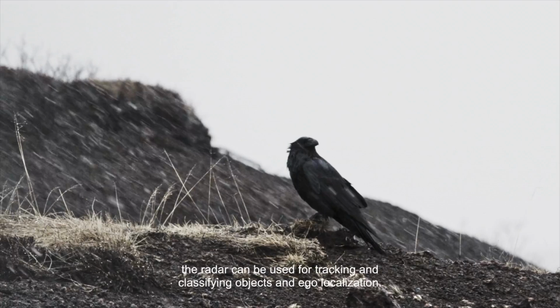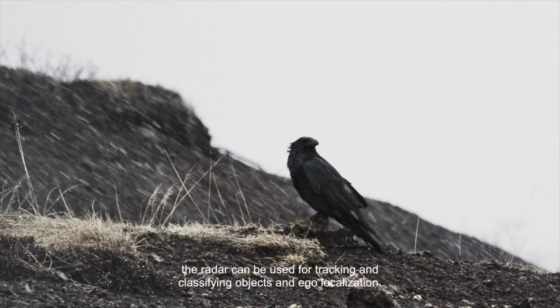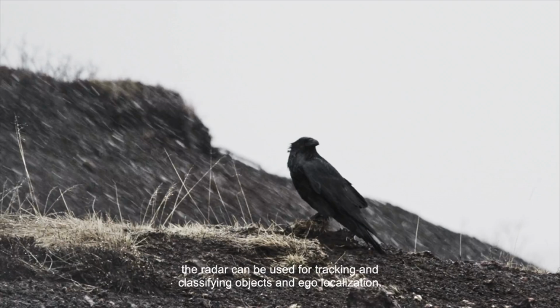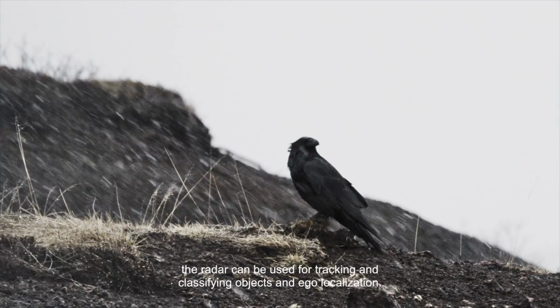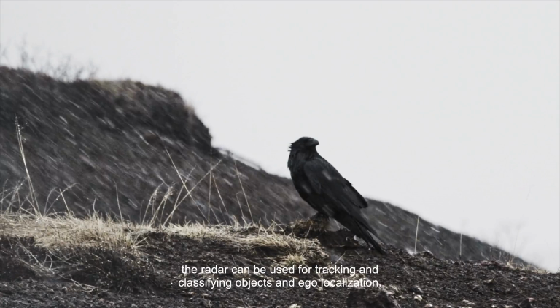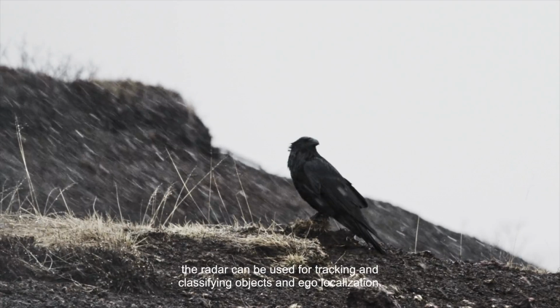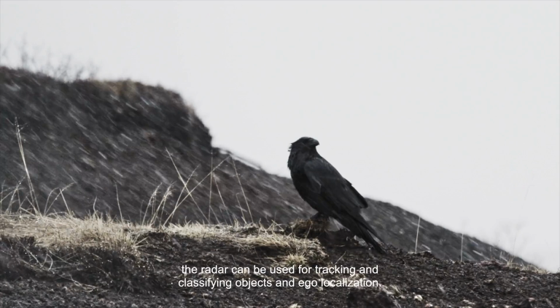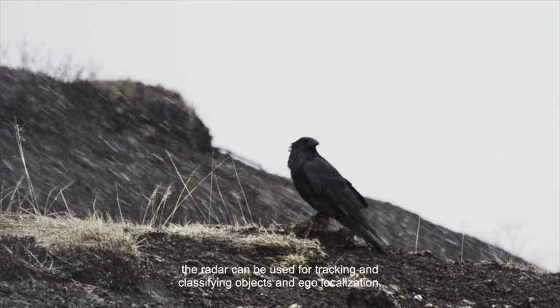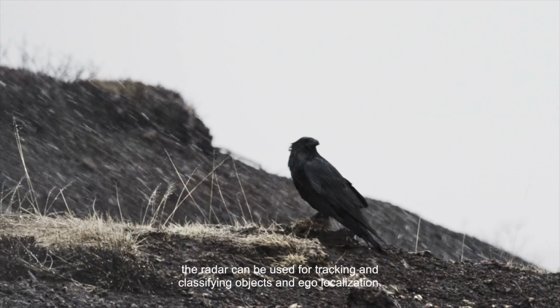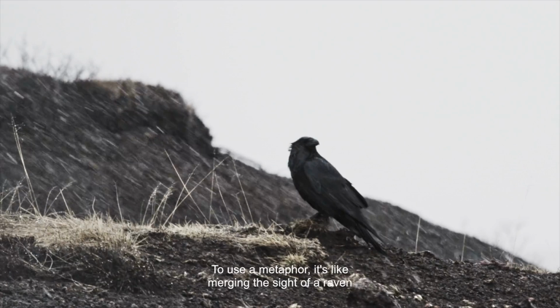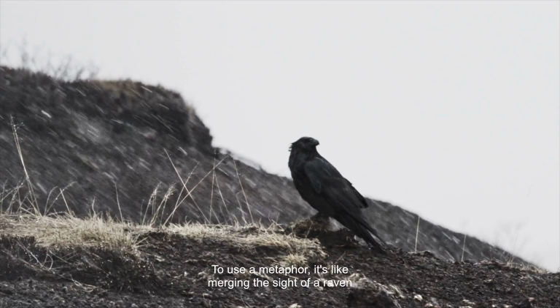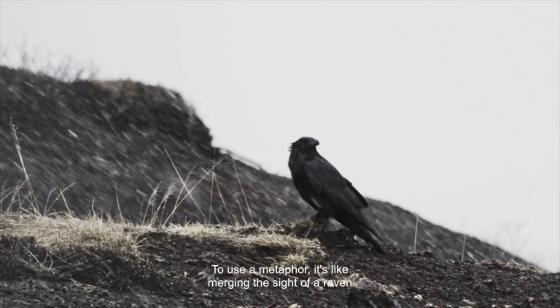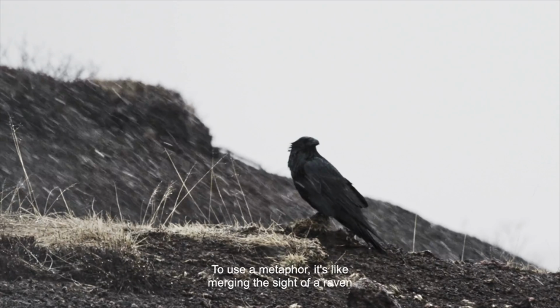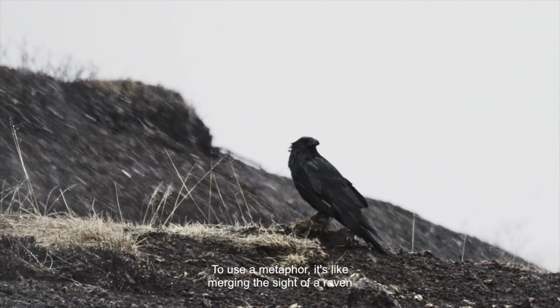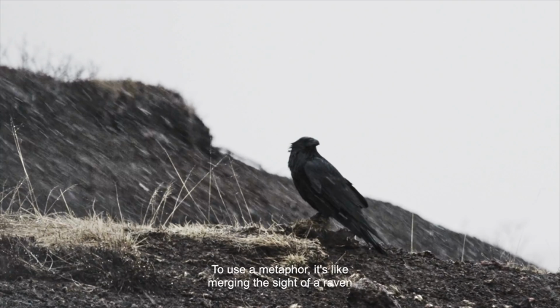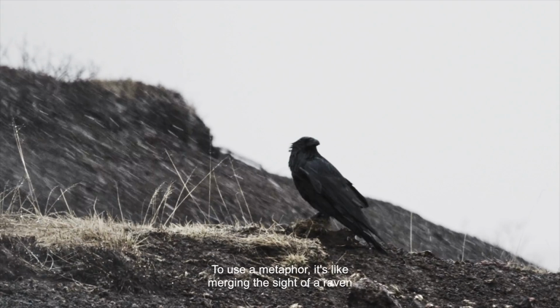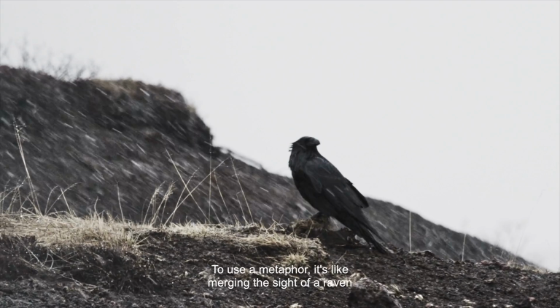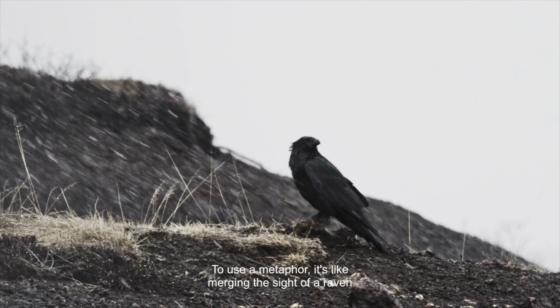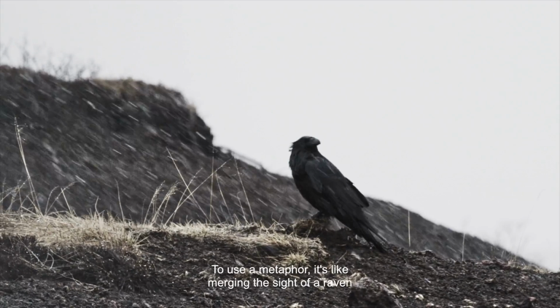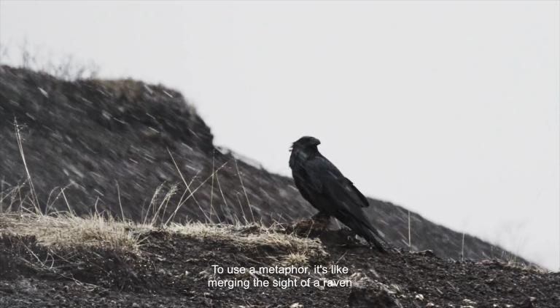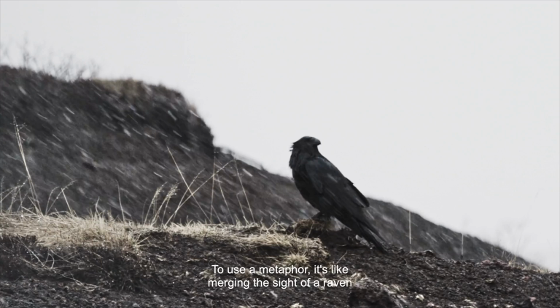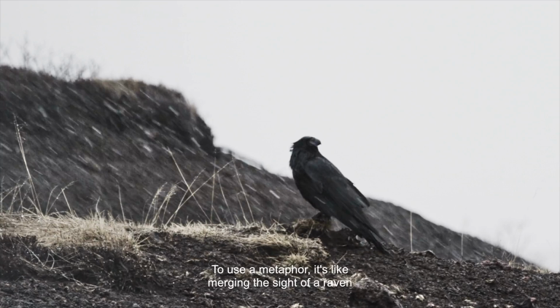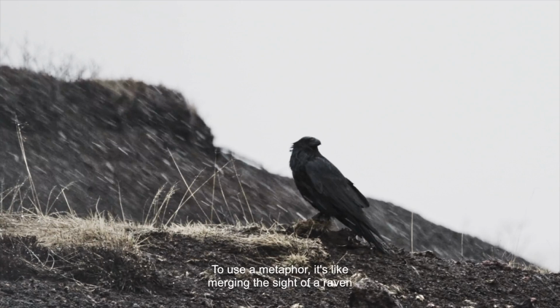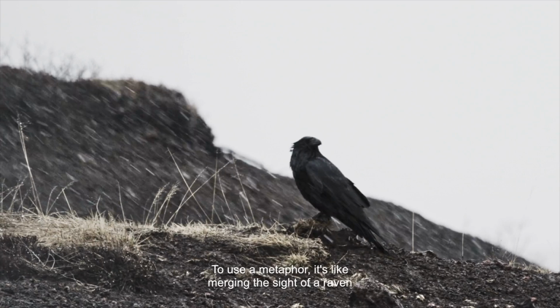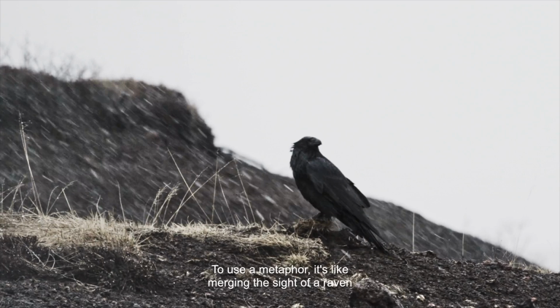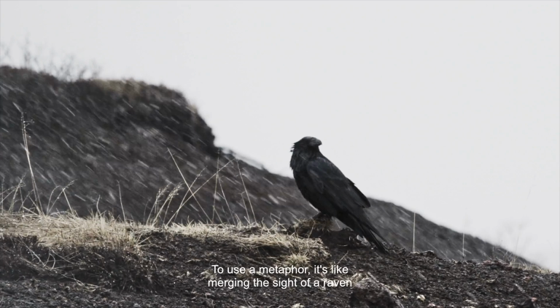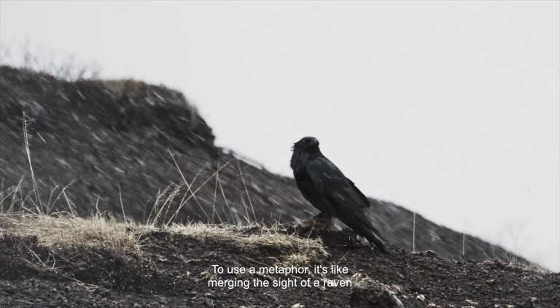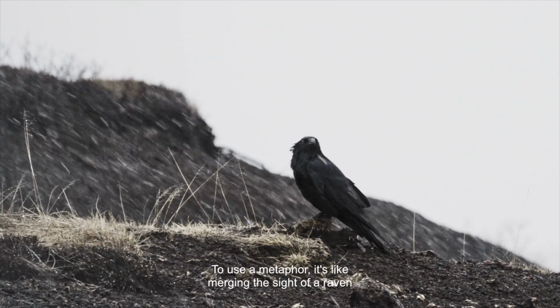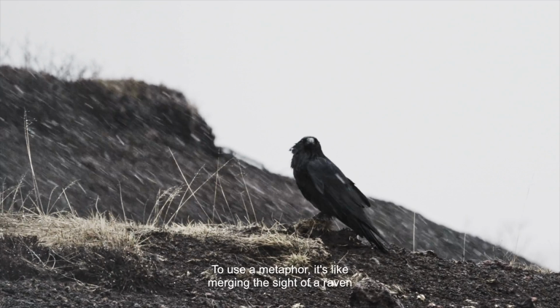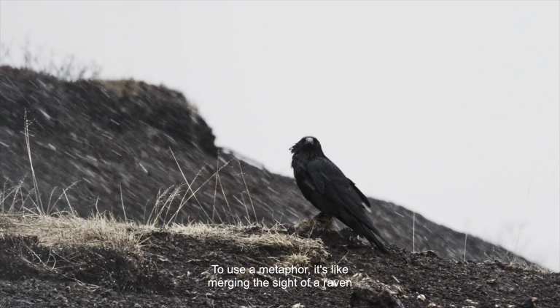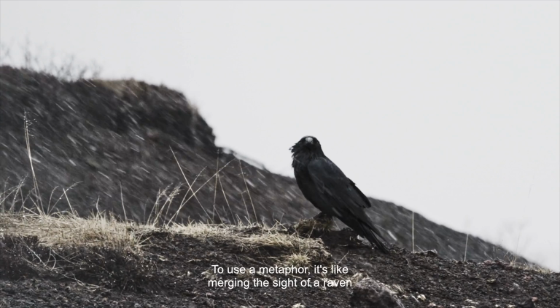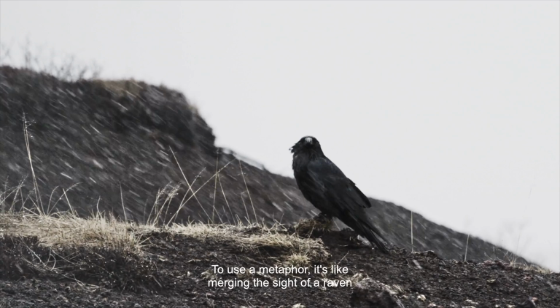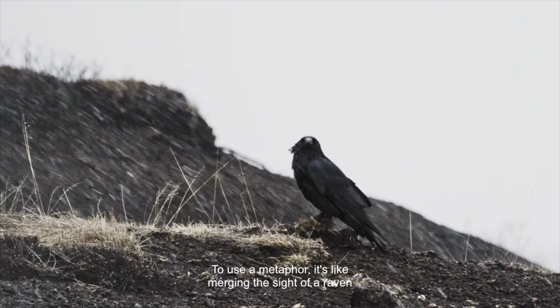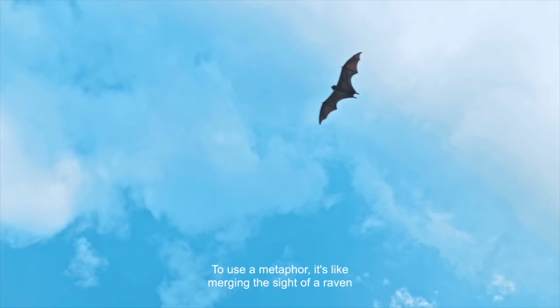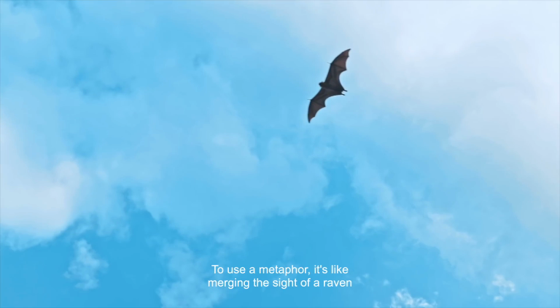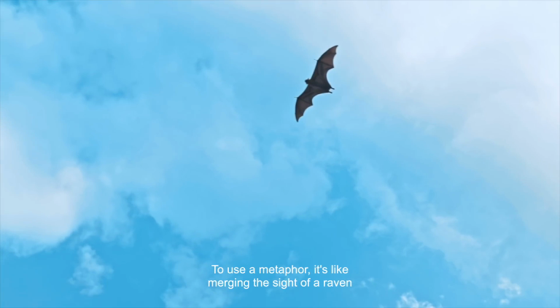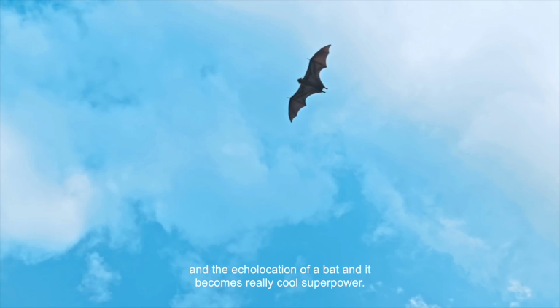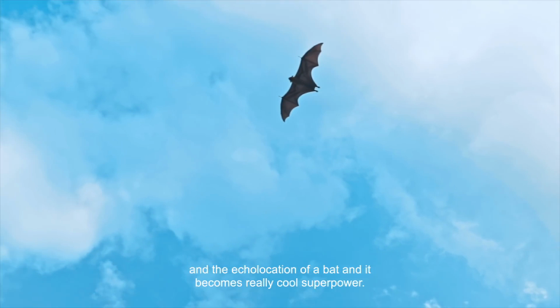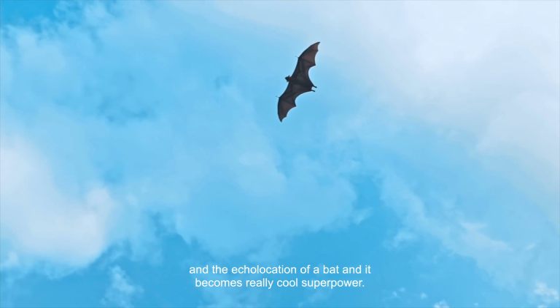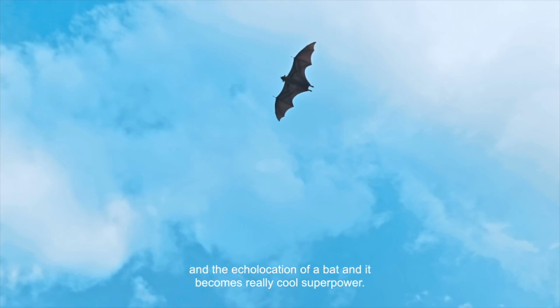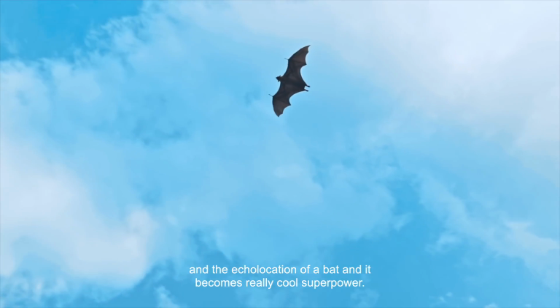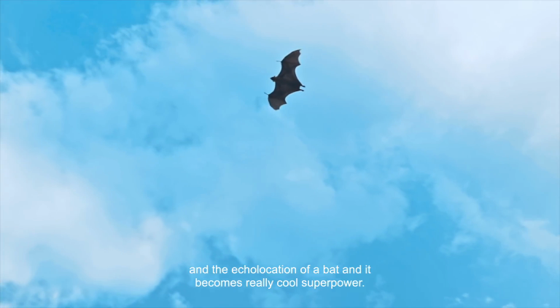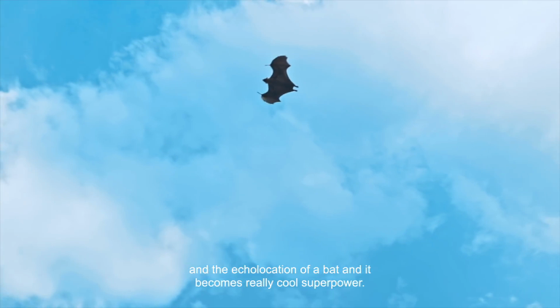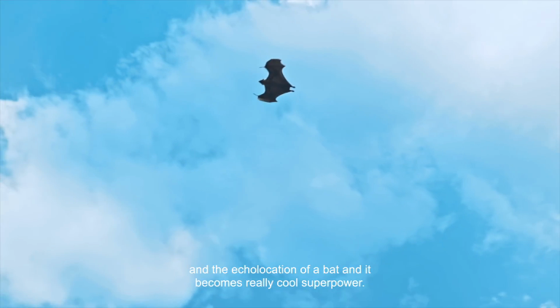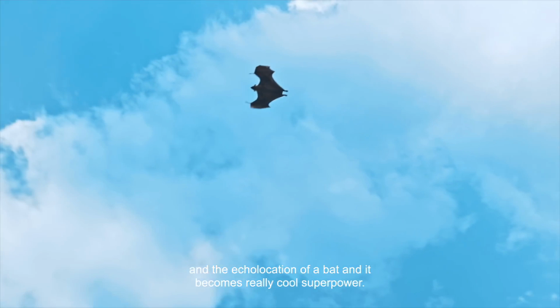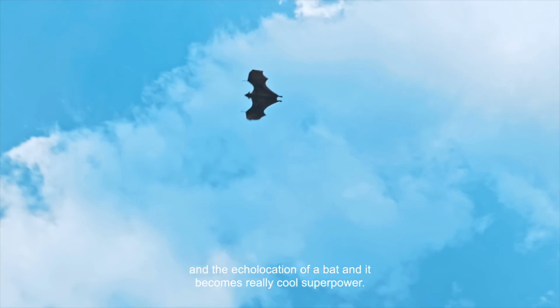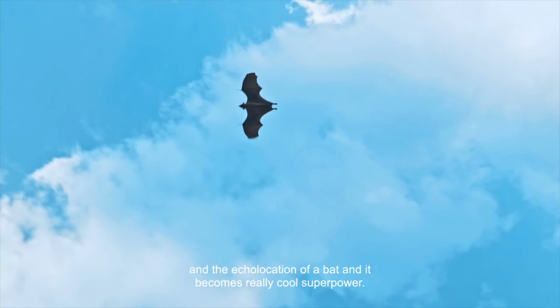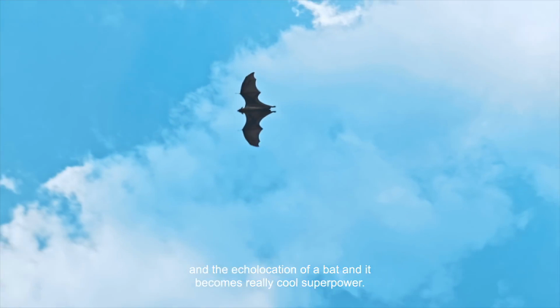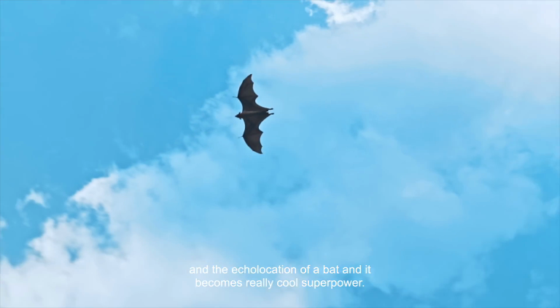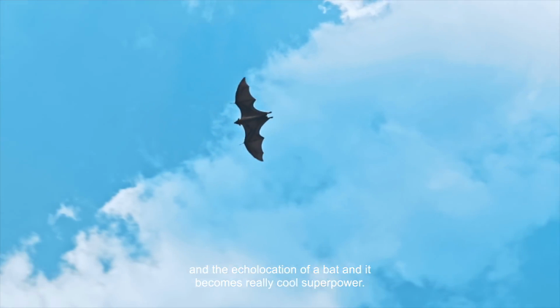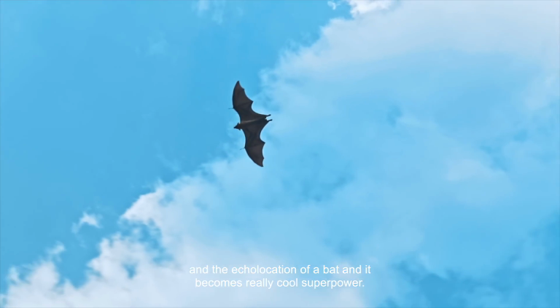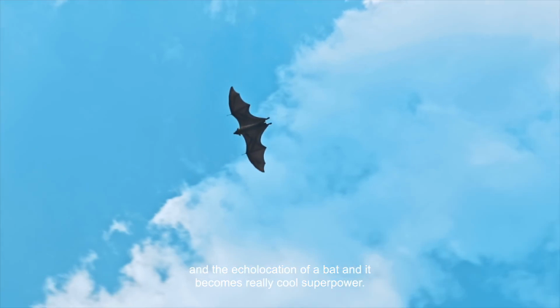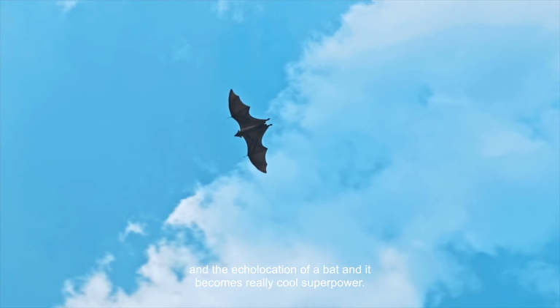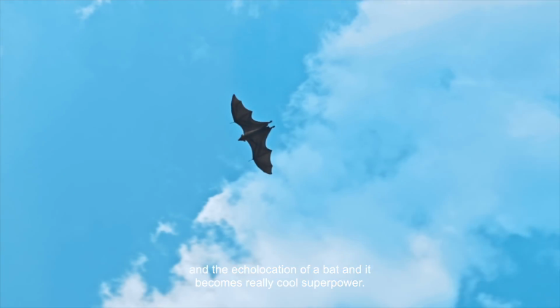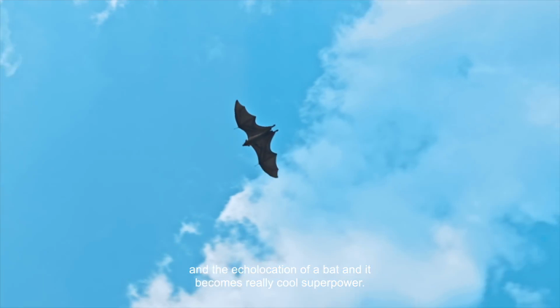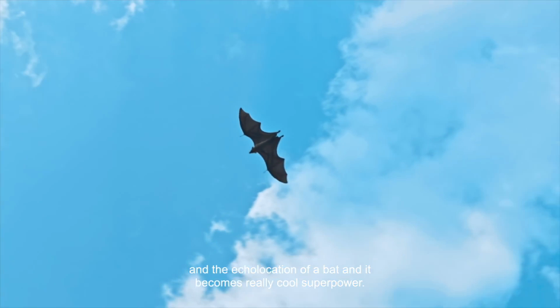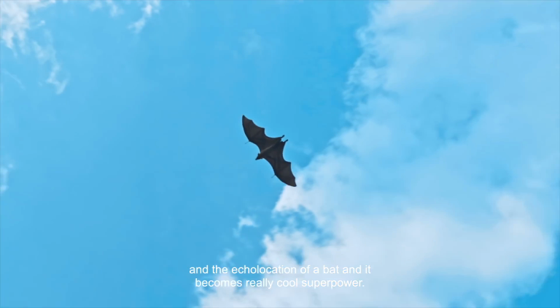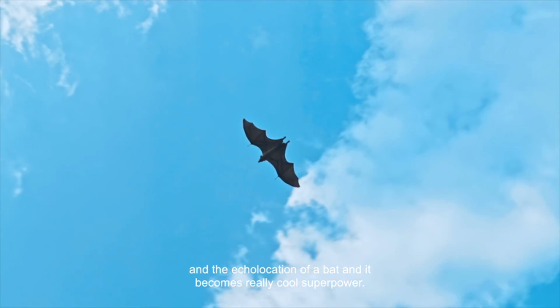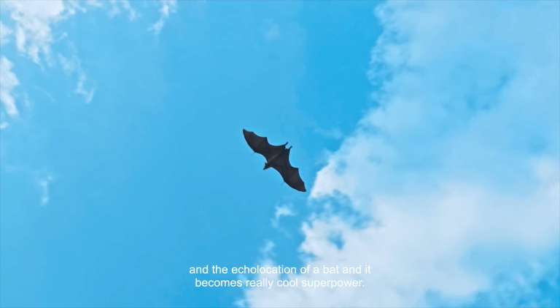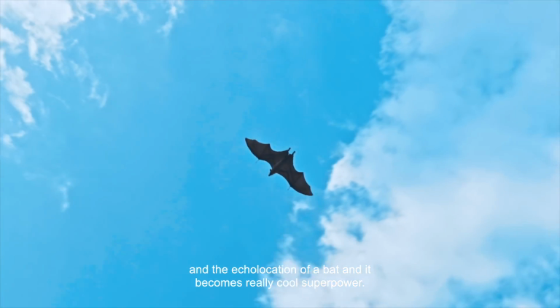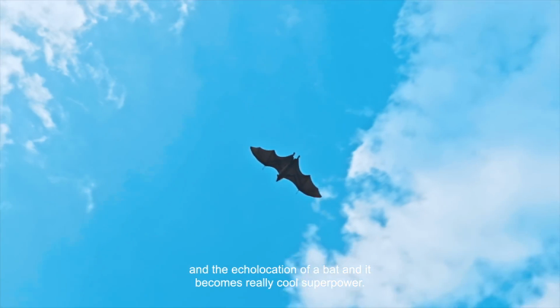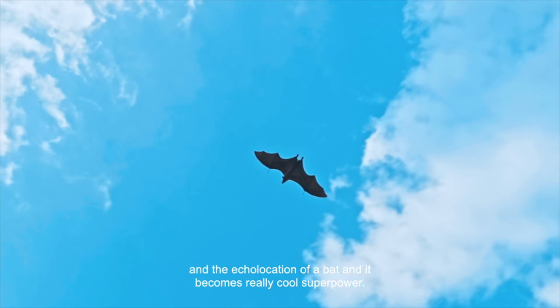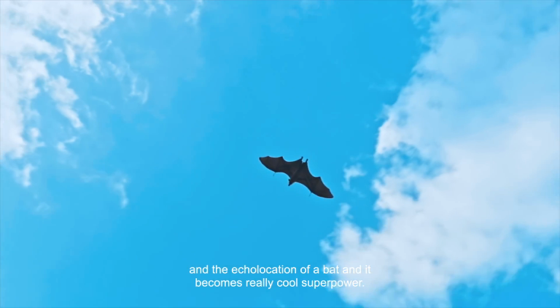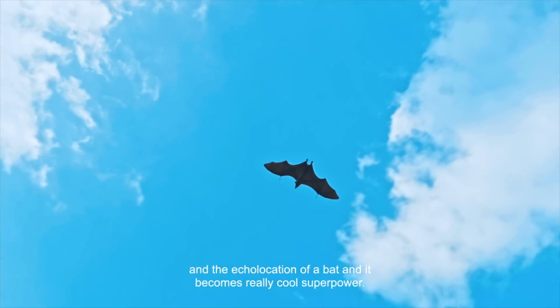To use a metaphor, it's like merging the sight of a raven and the echolocation of a bat — and it becomes a really cool superpower.